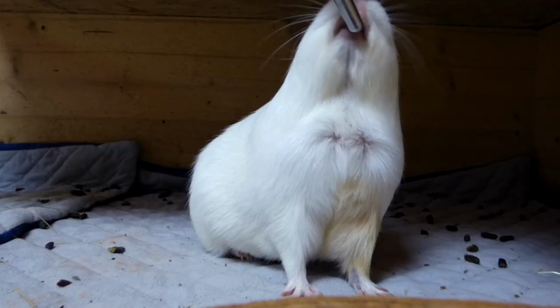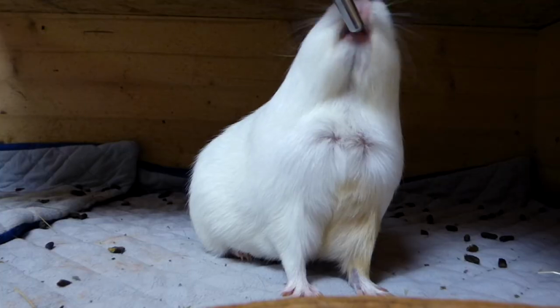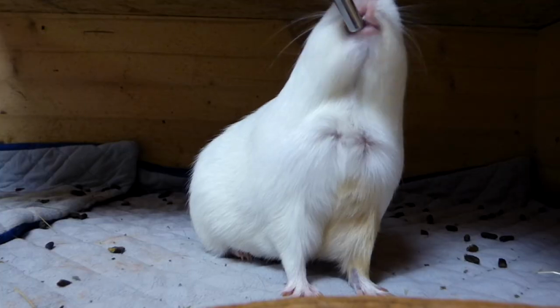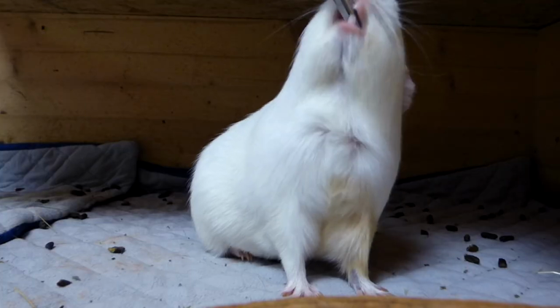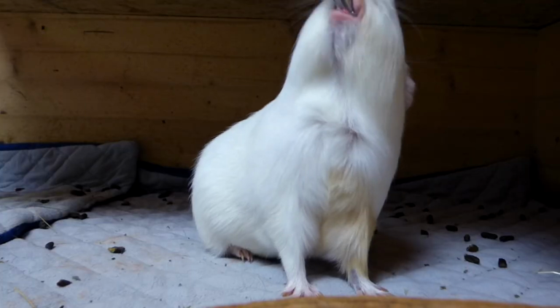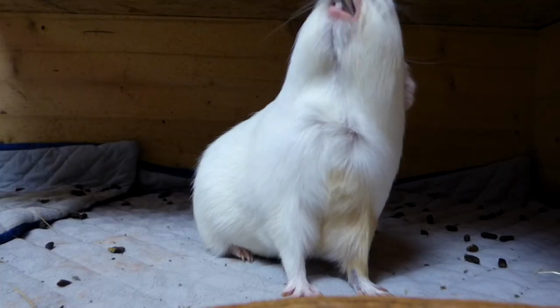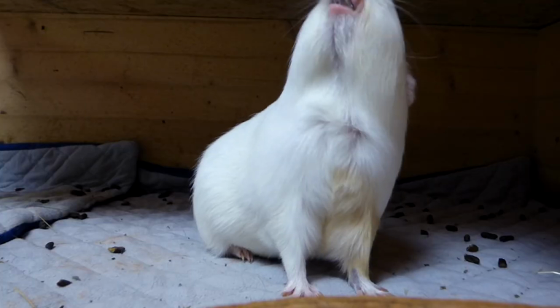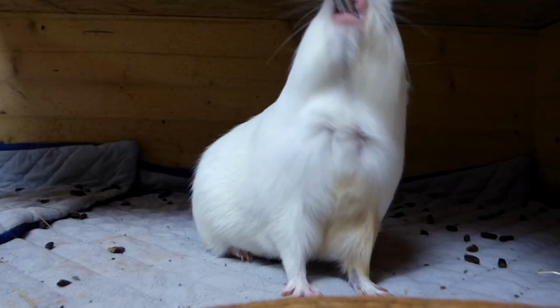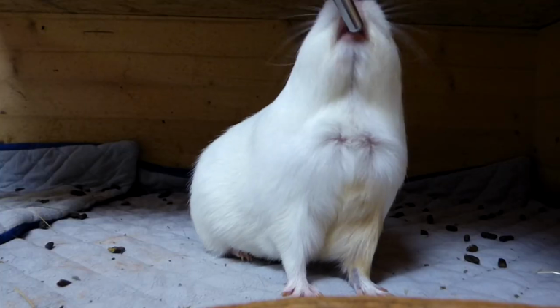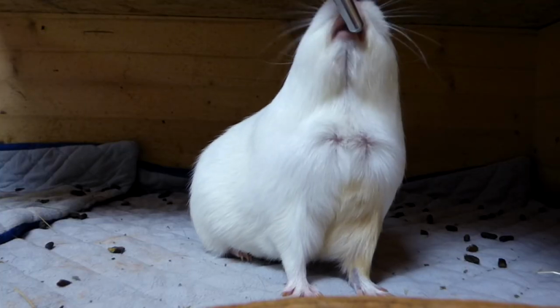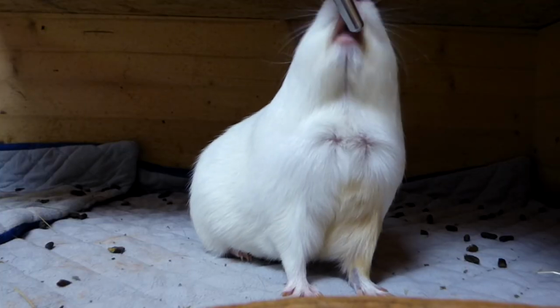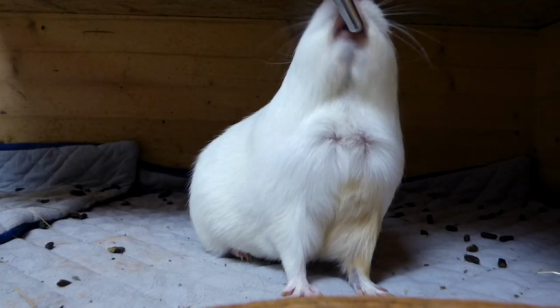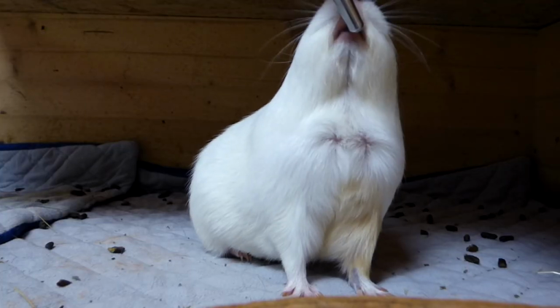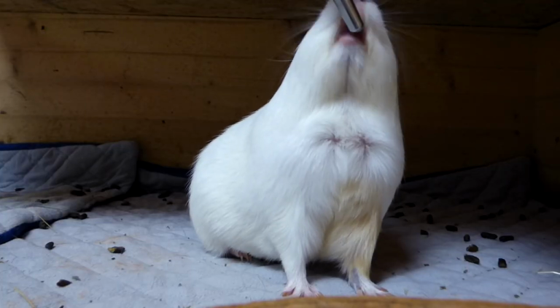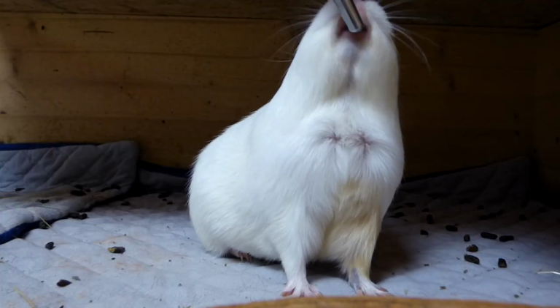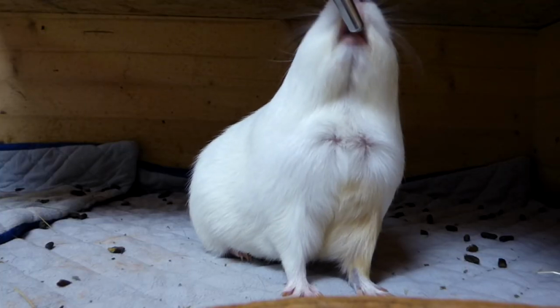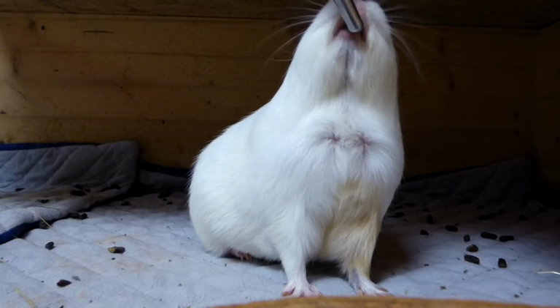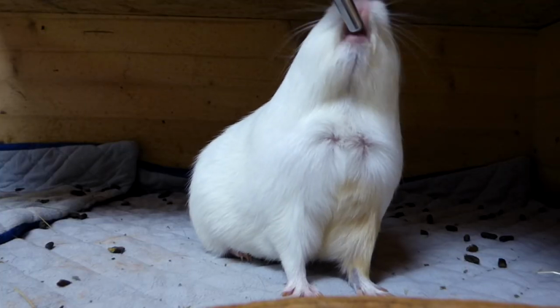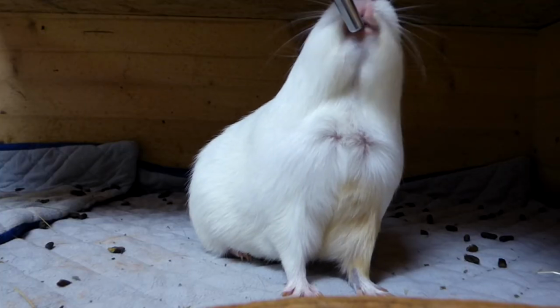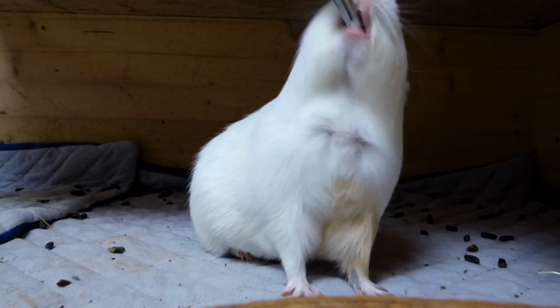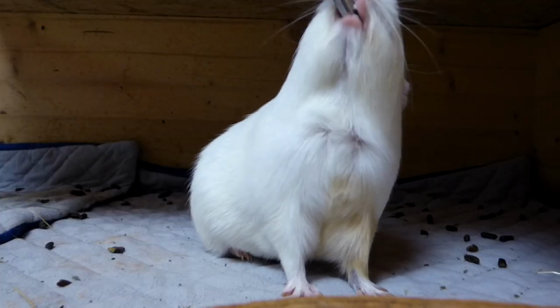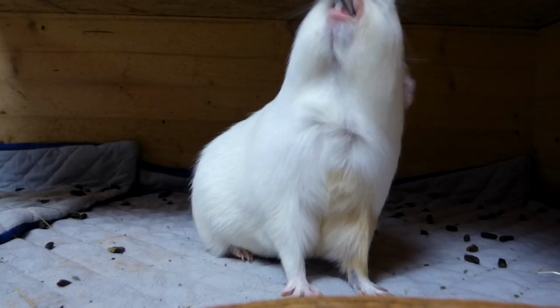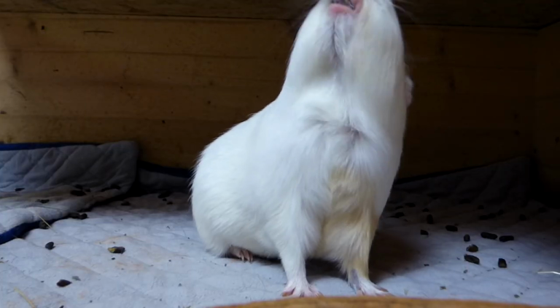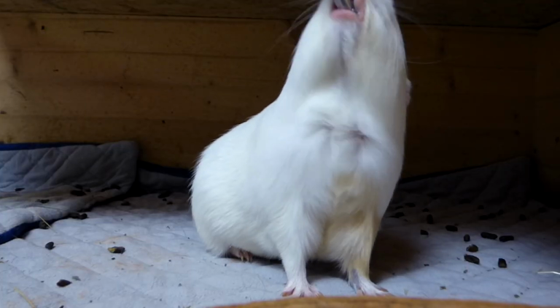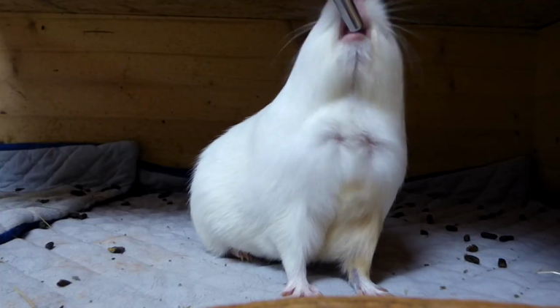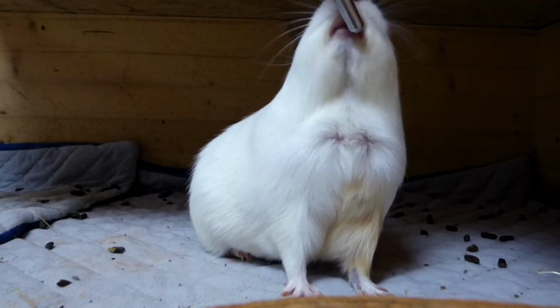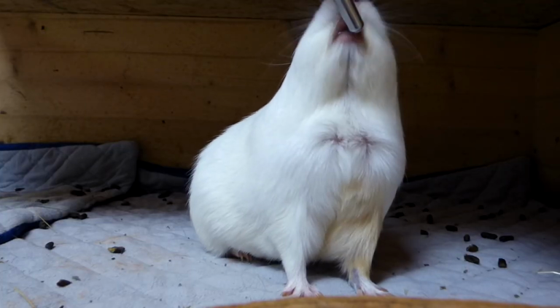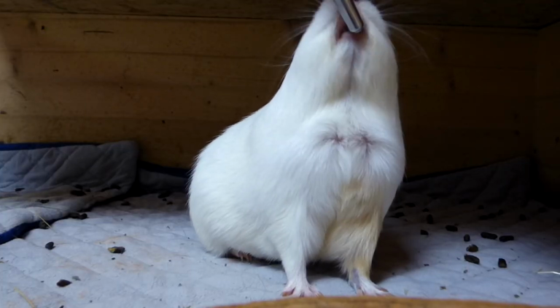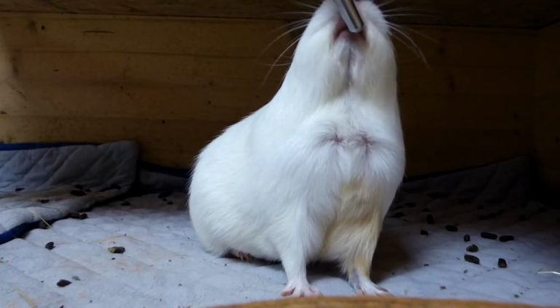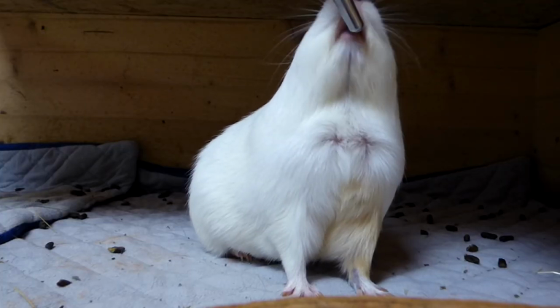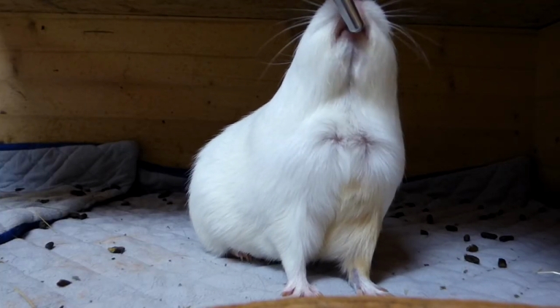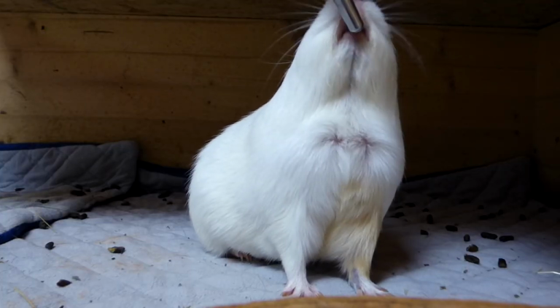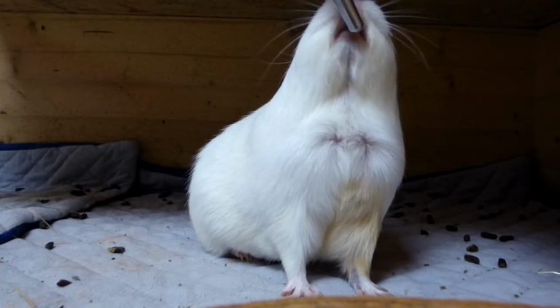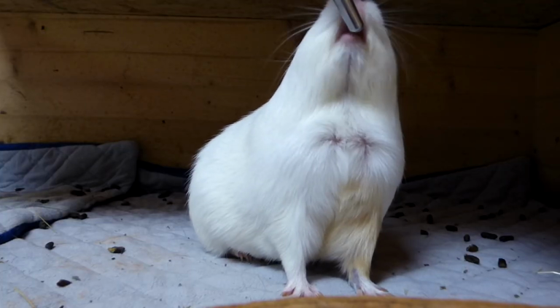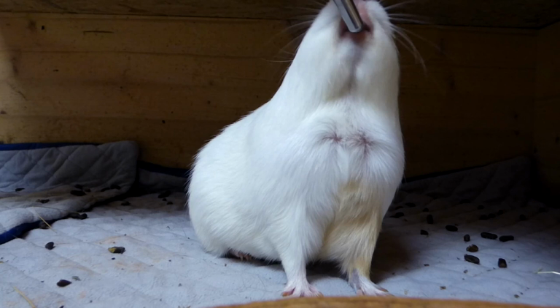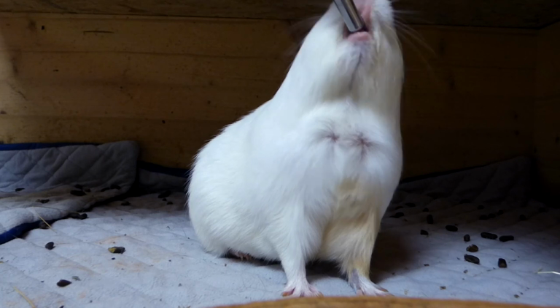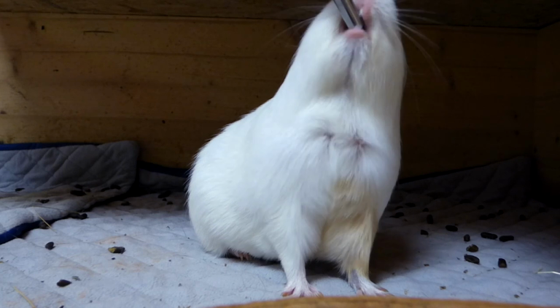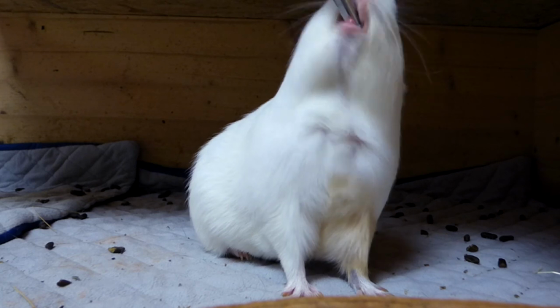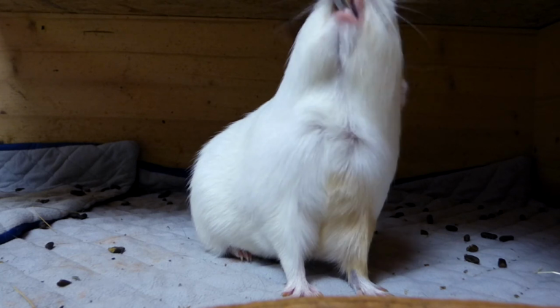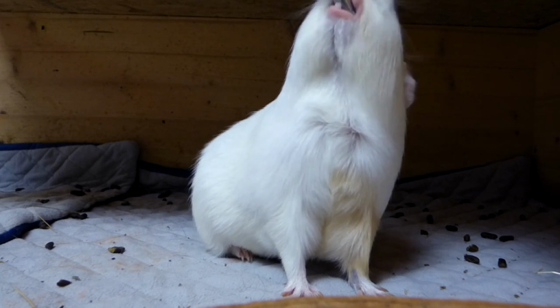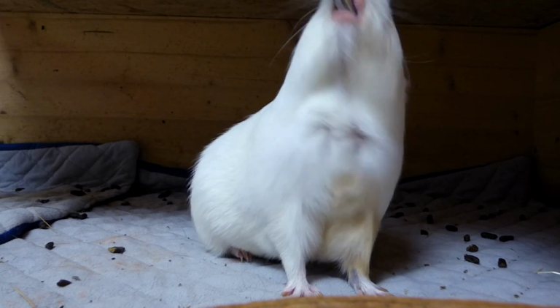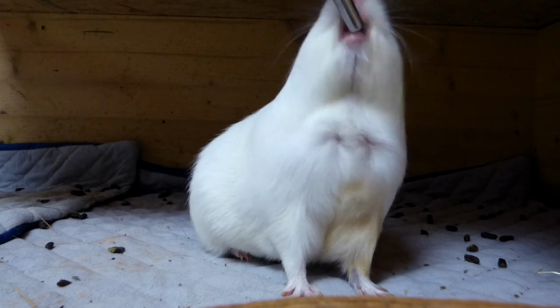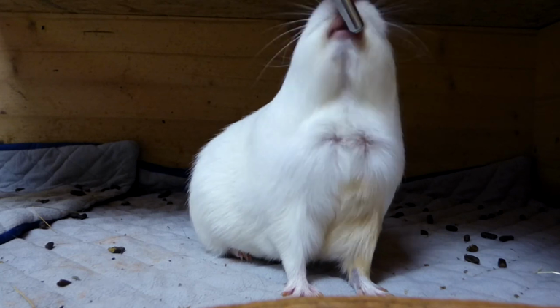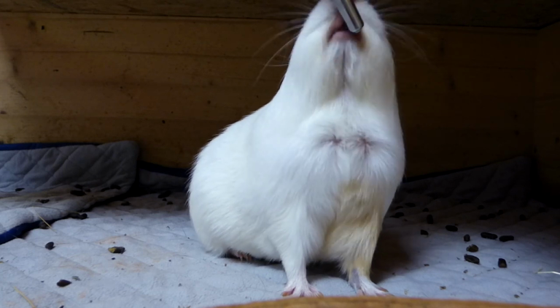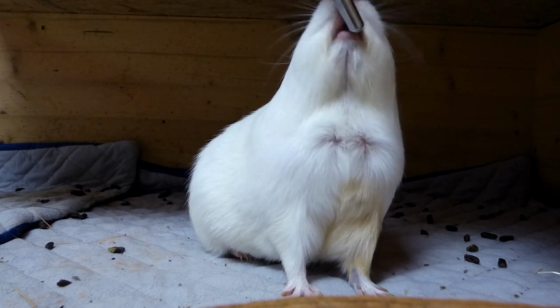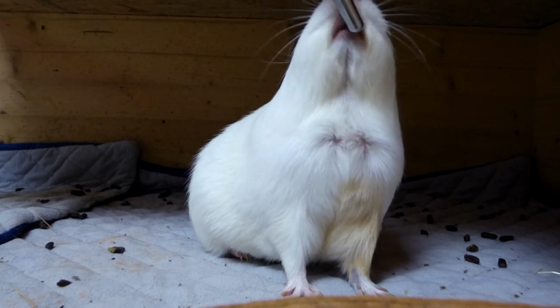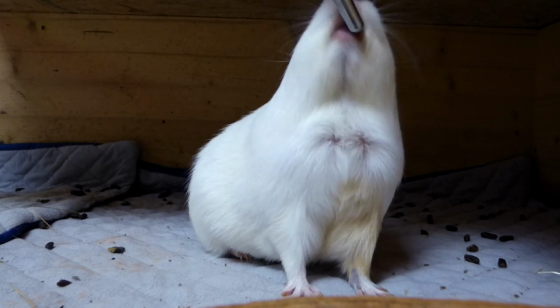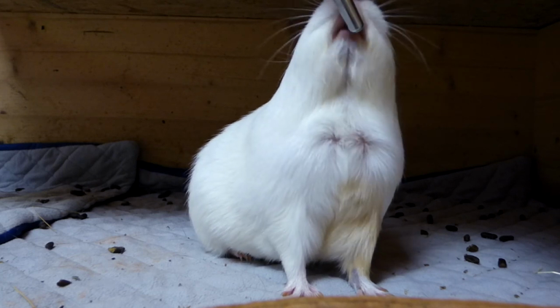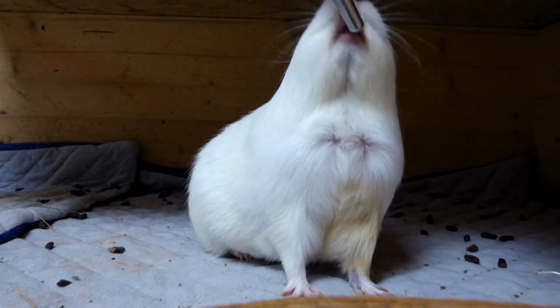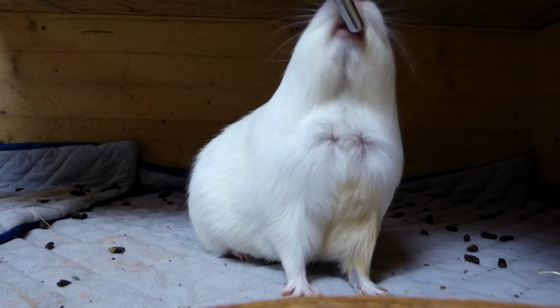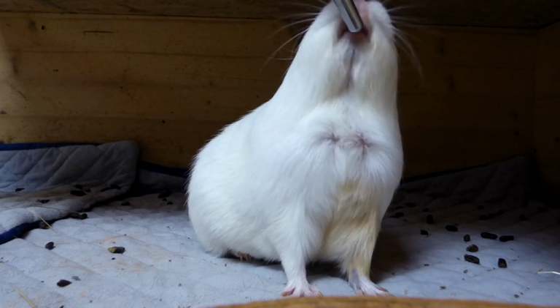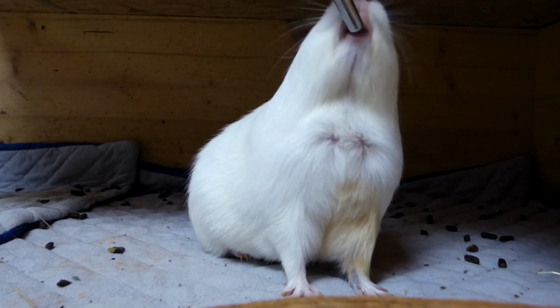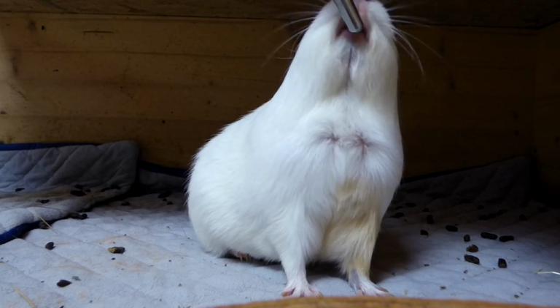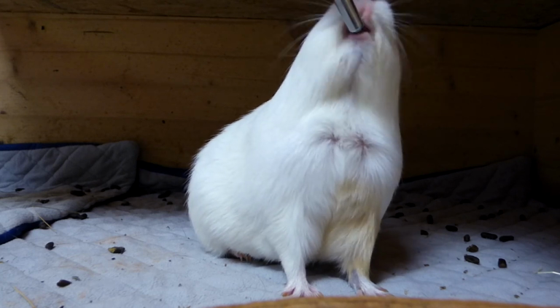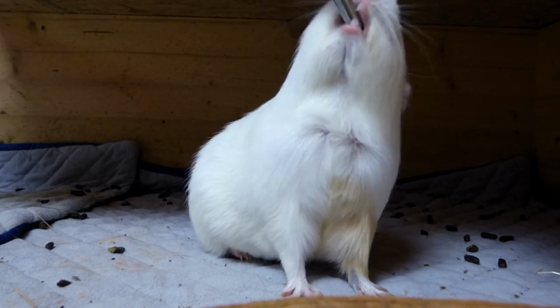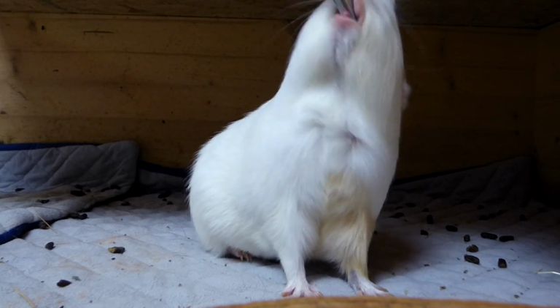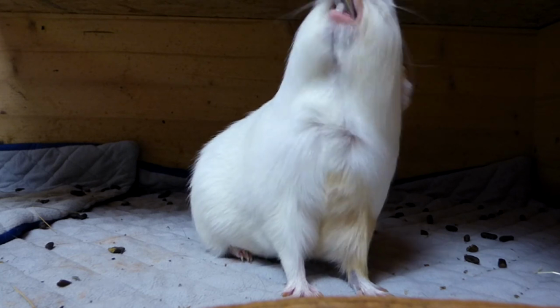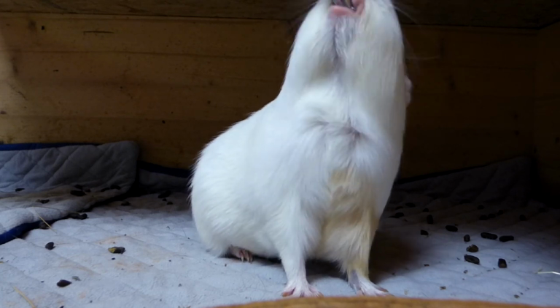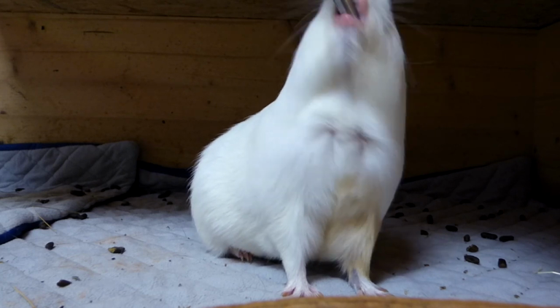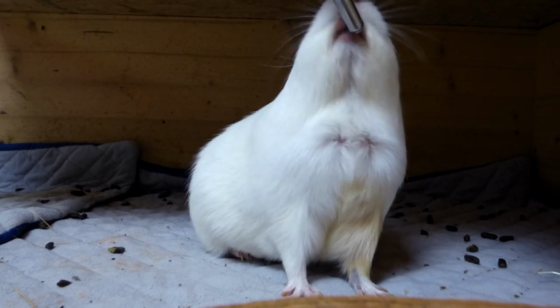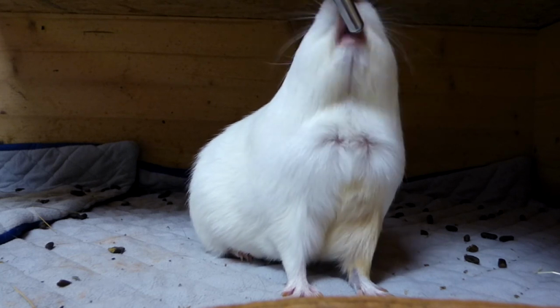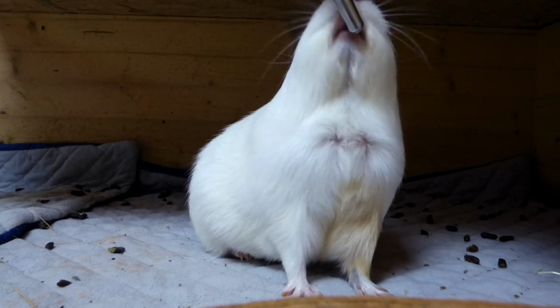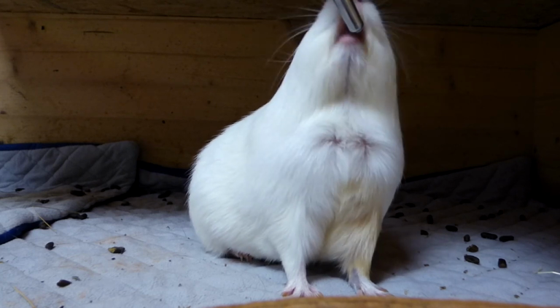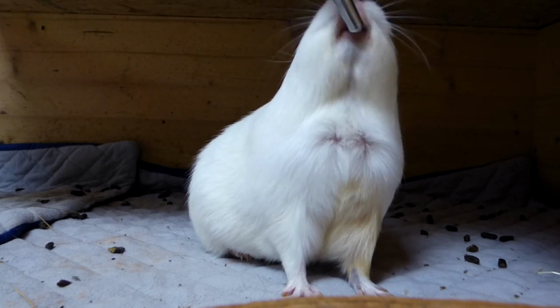These were a couple of tips on owning guinea pigs on a budget. I hope you enjoyed this video — see you guys next time. Bye!